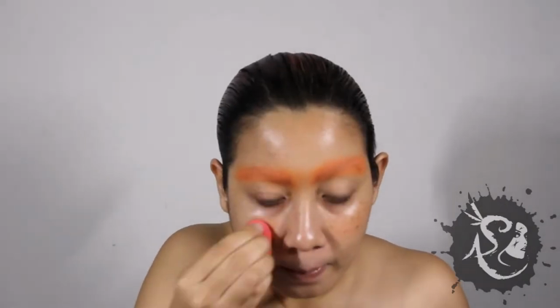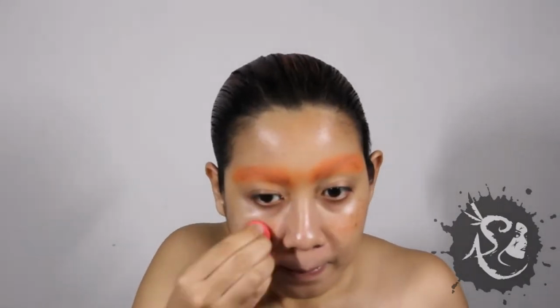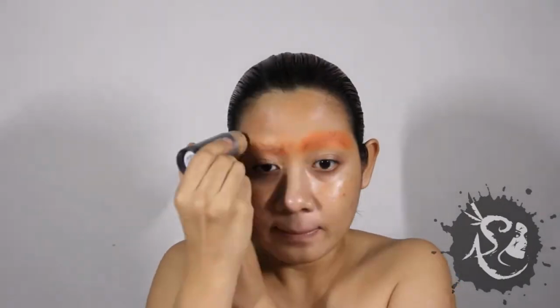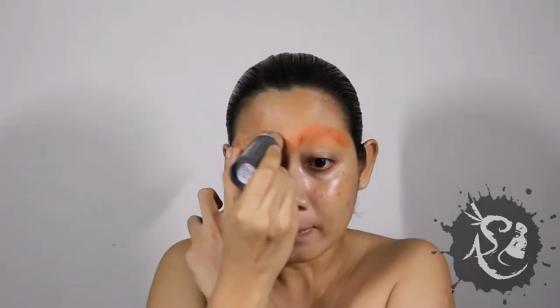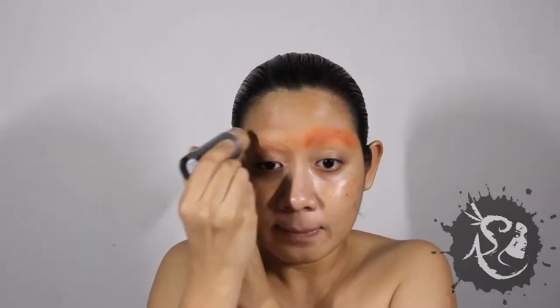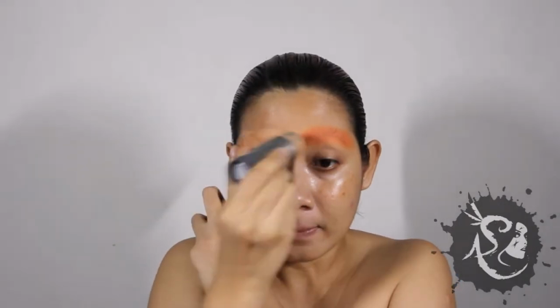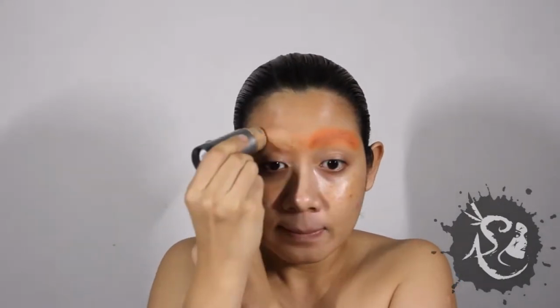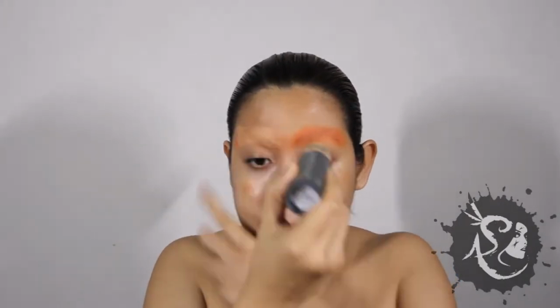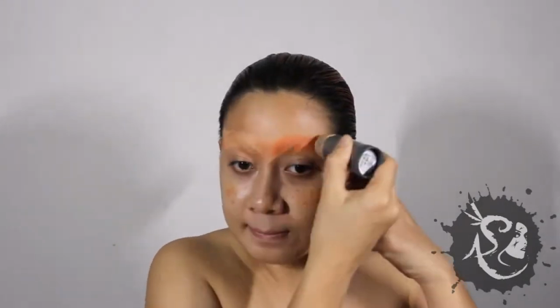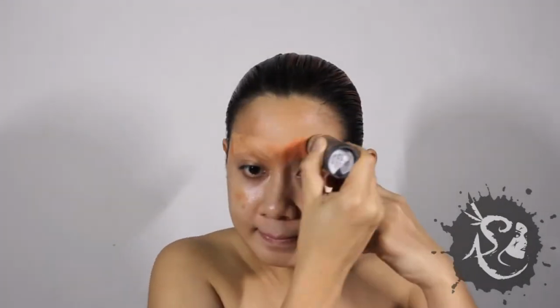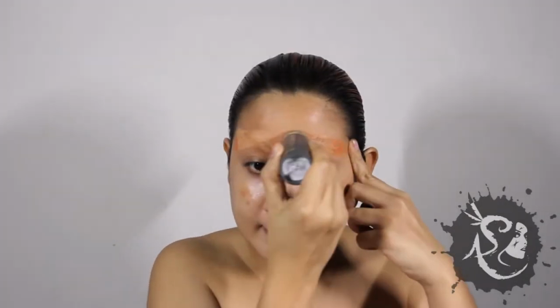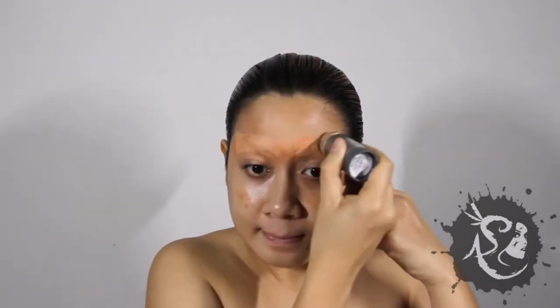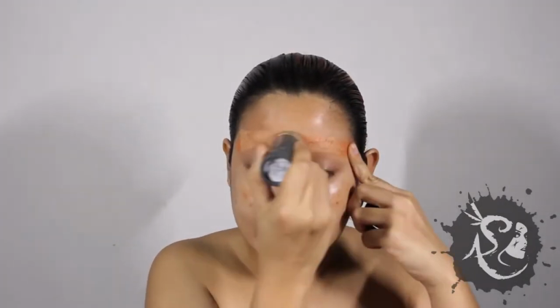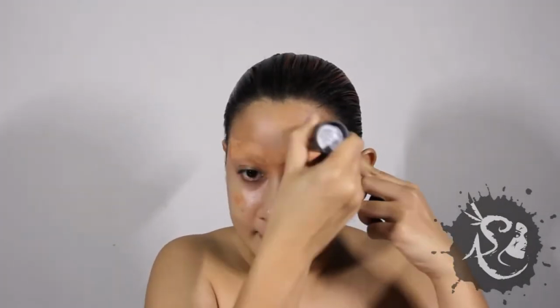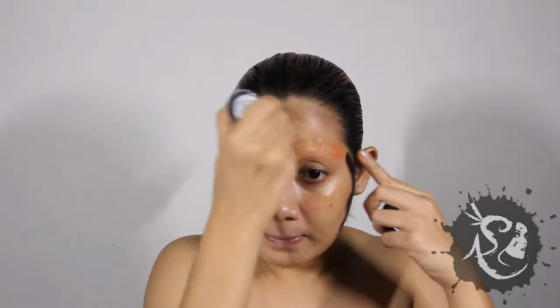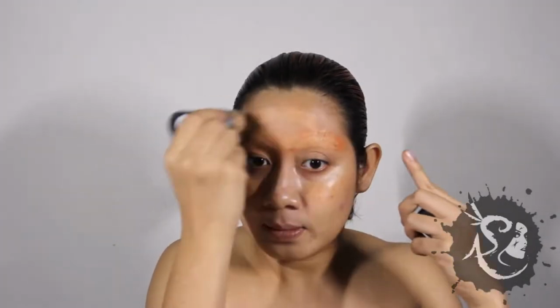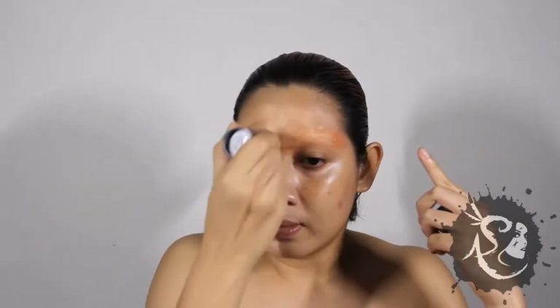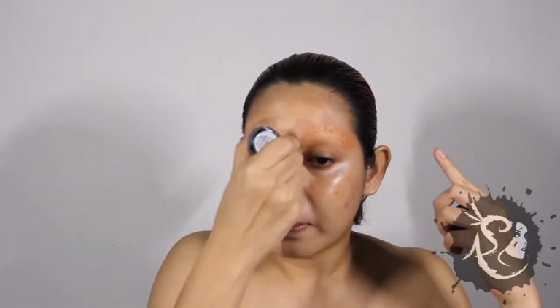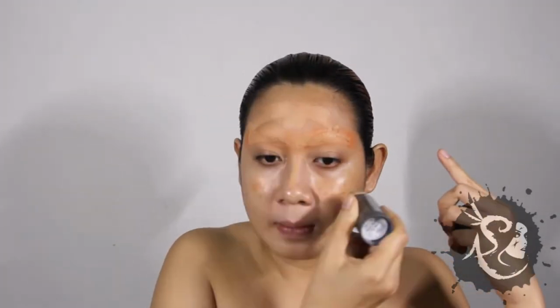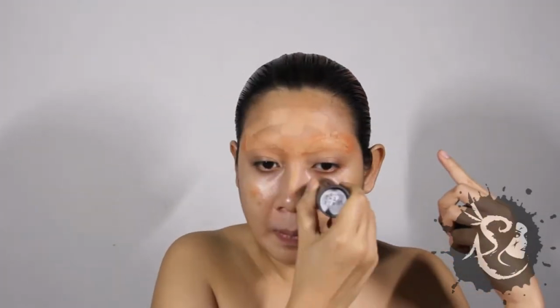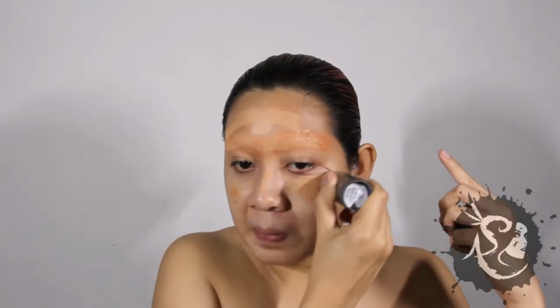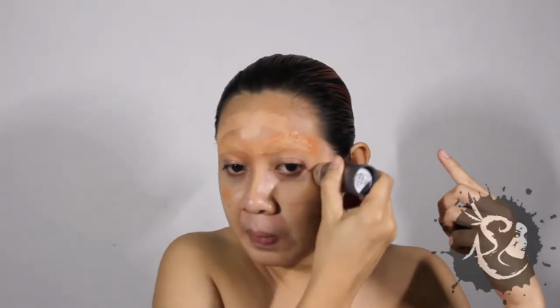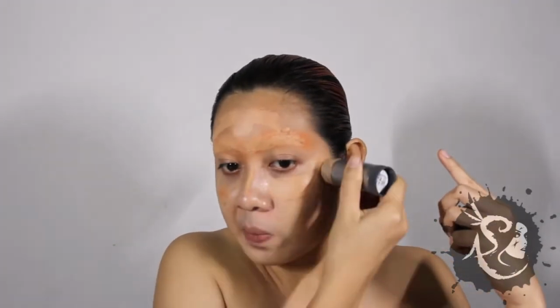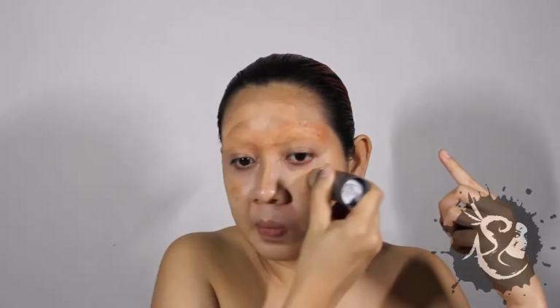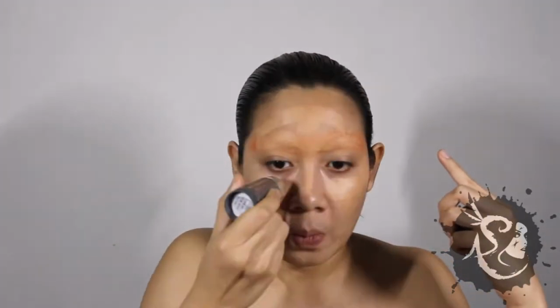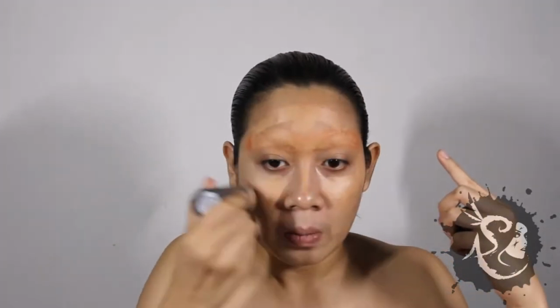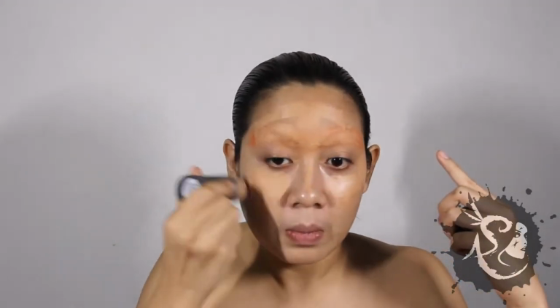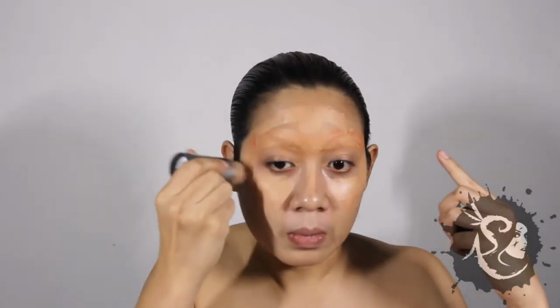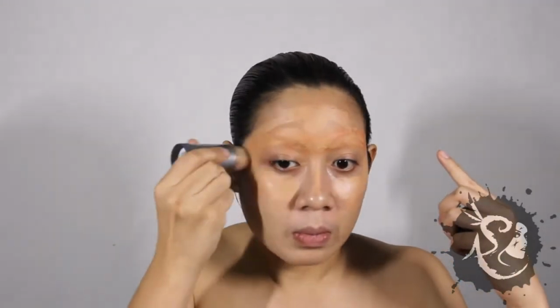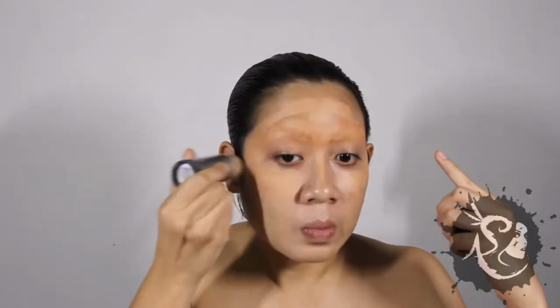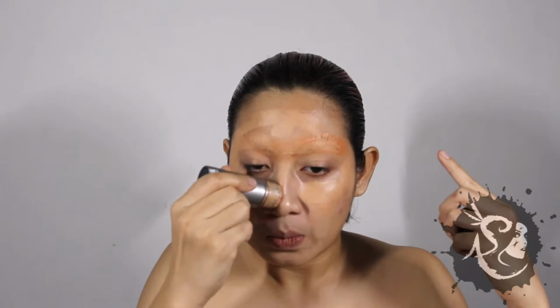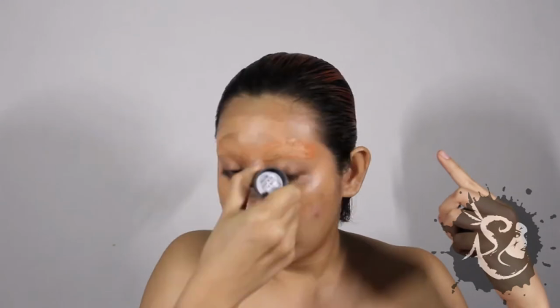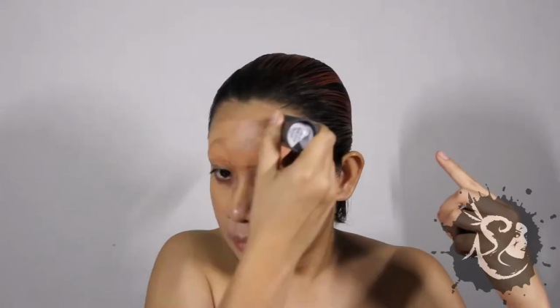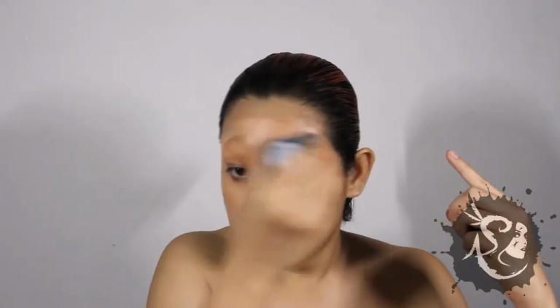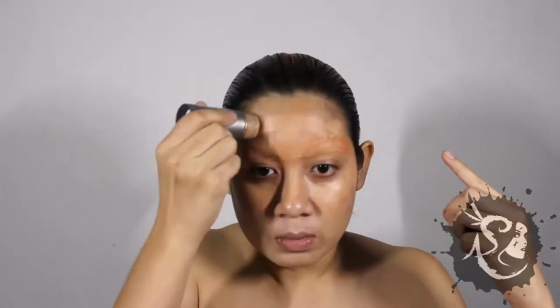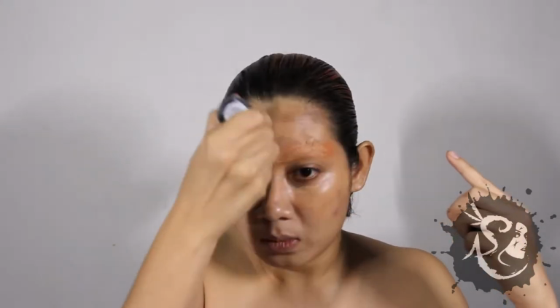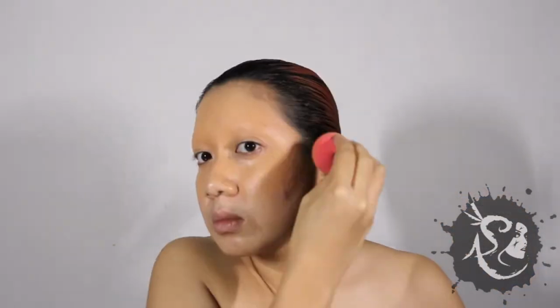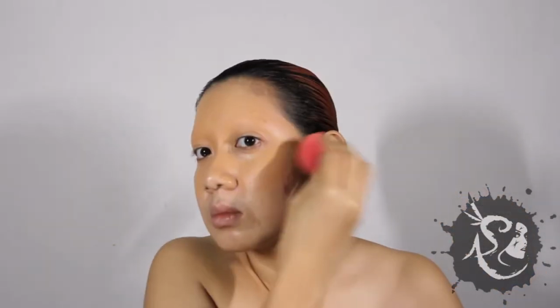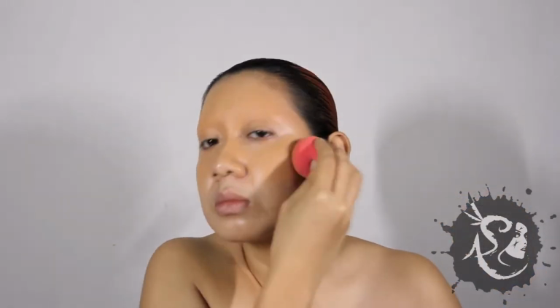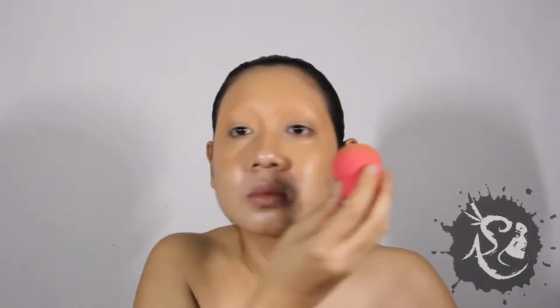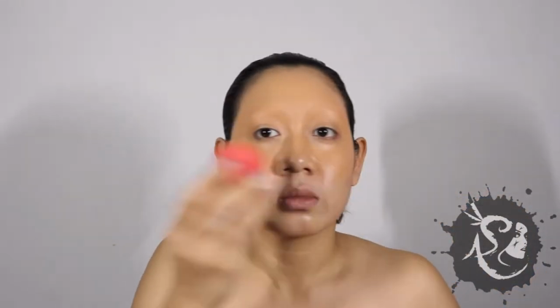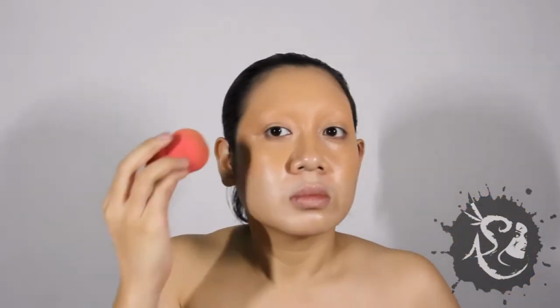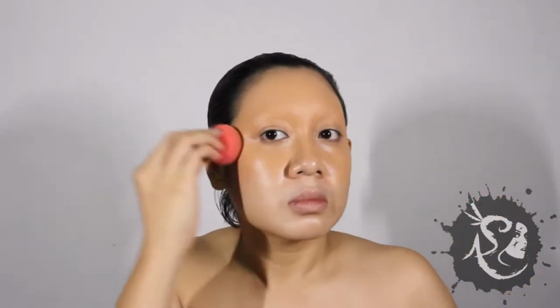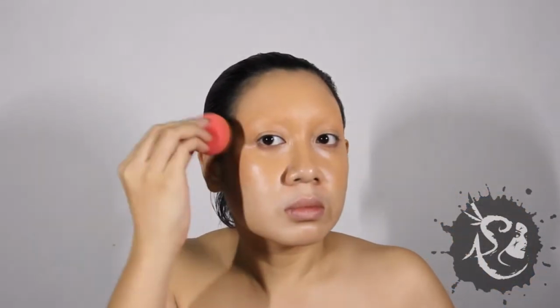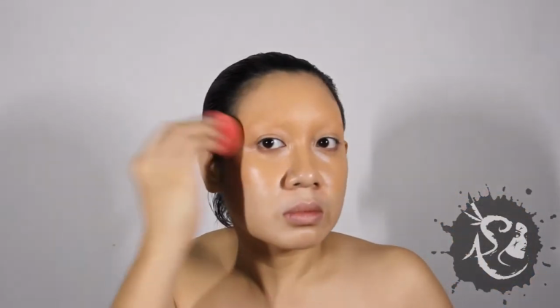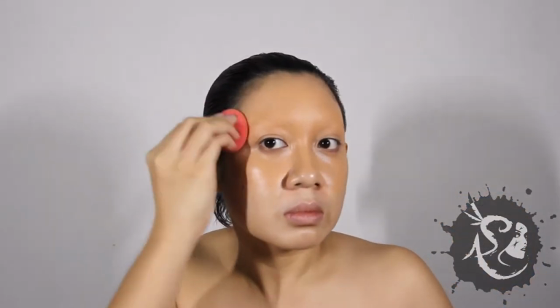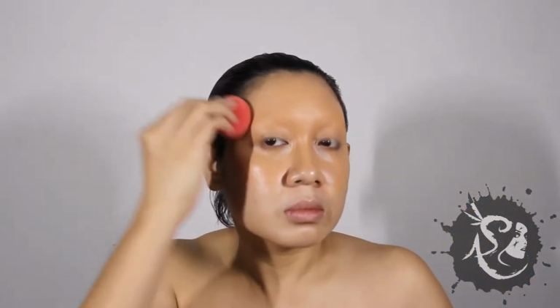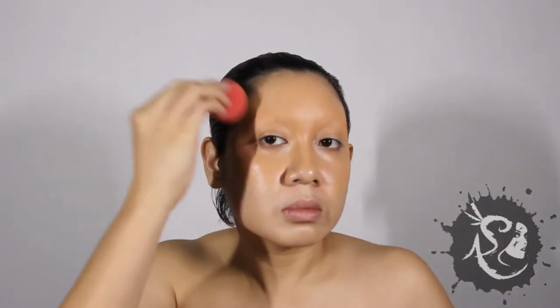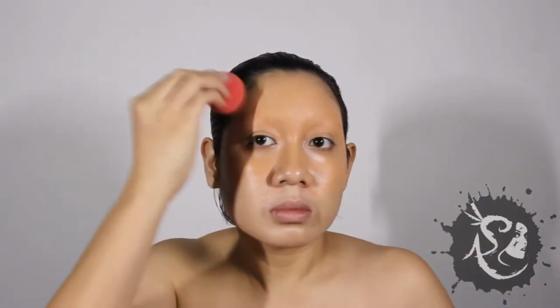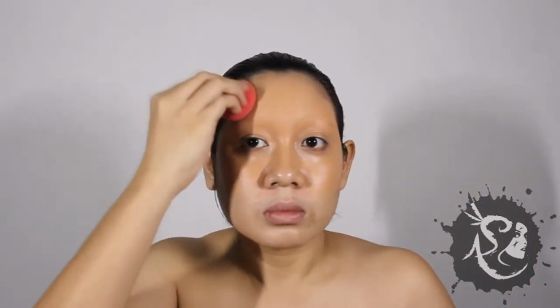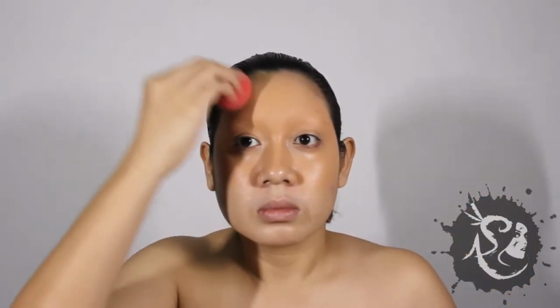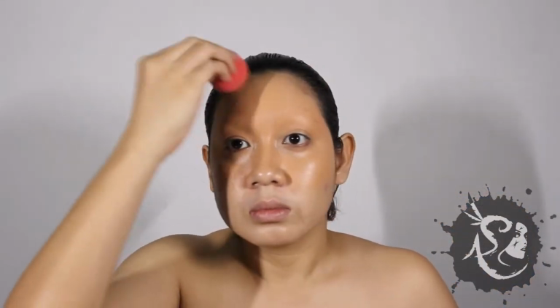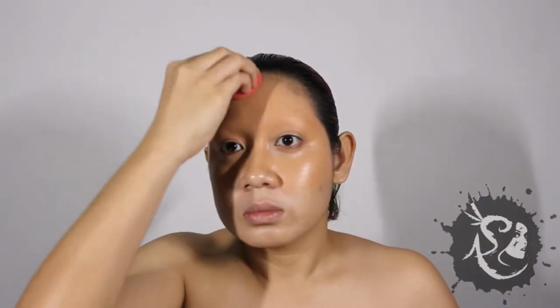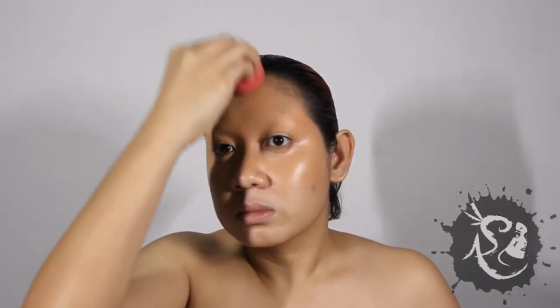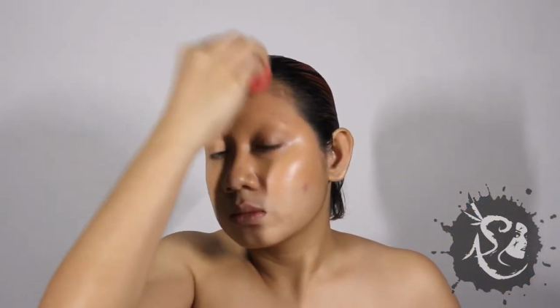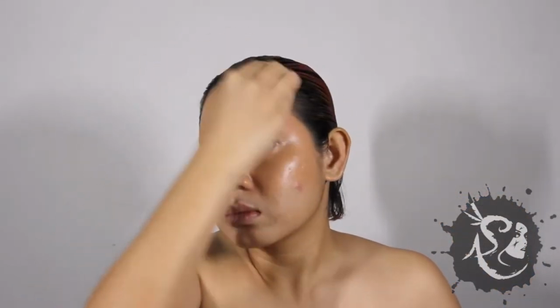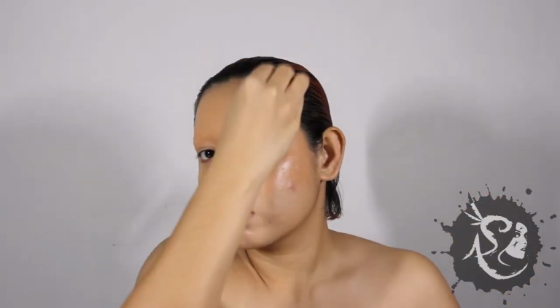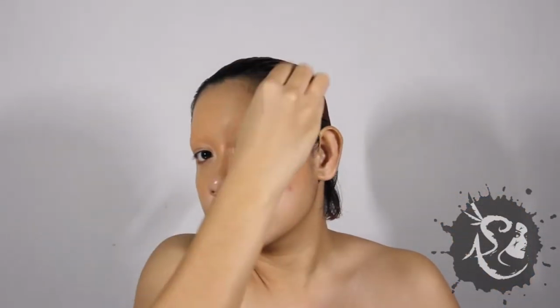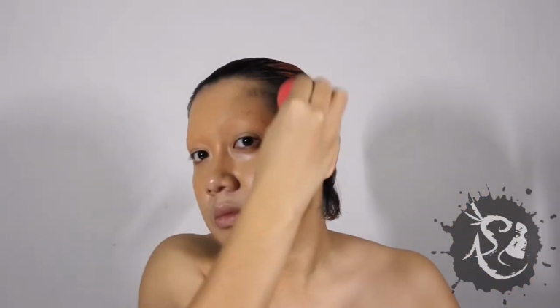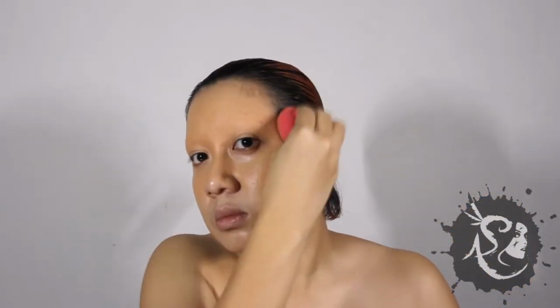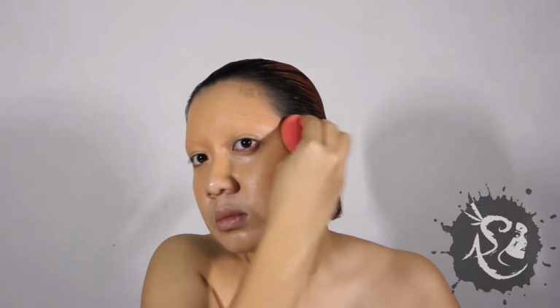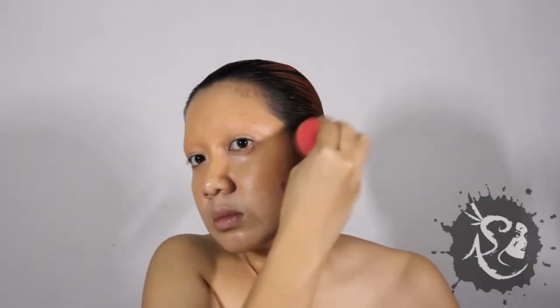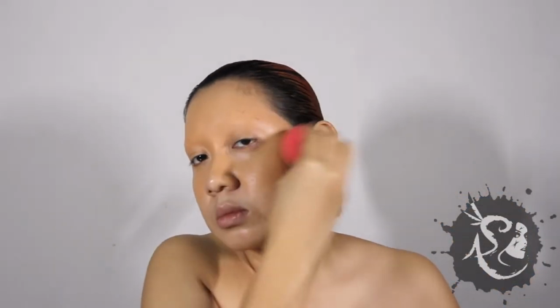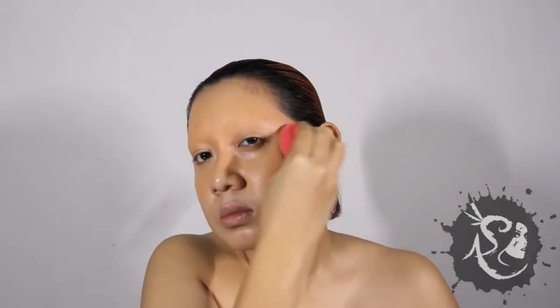Now, slap on some foundation. Don't be afraid to make it thick — we want to look plastic. Blend and set with powder.